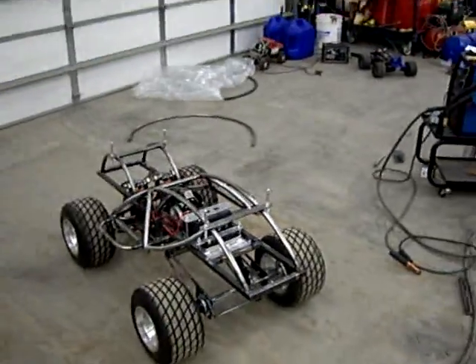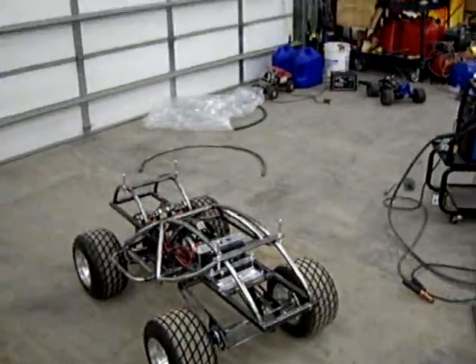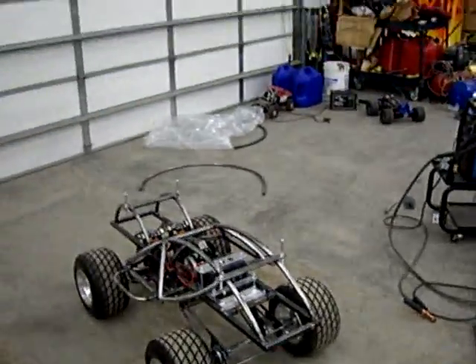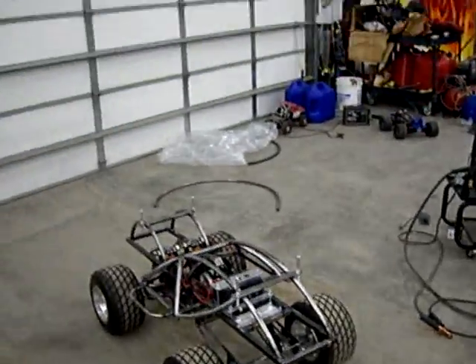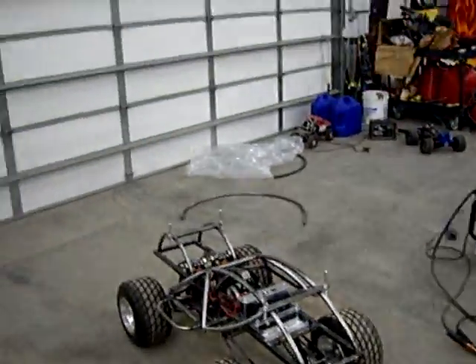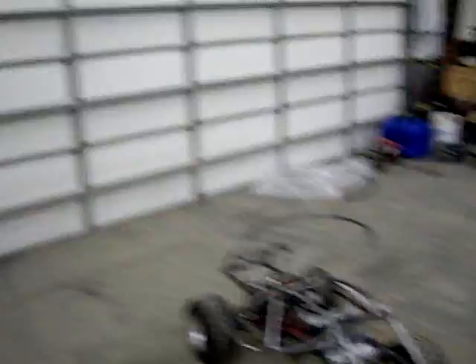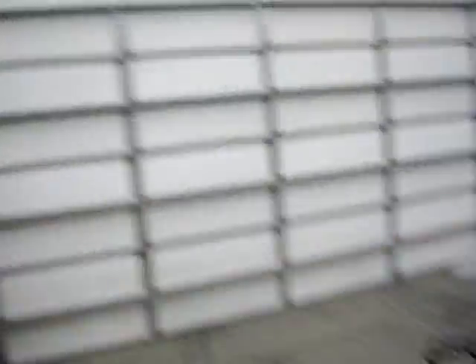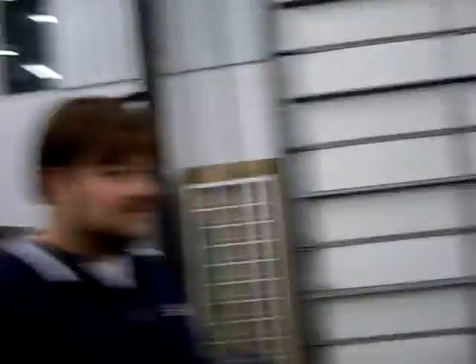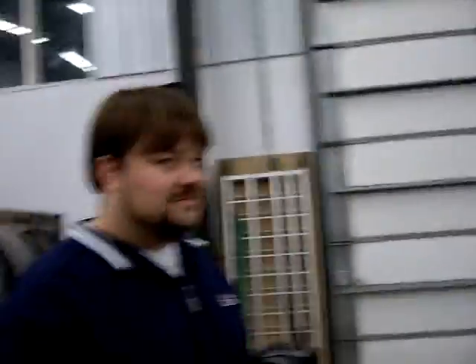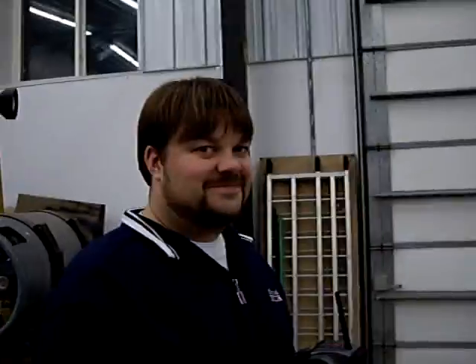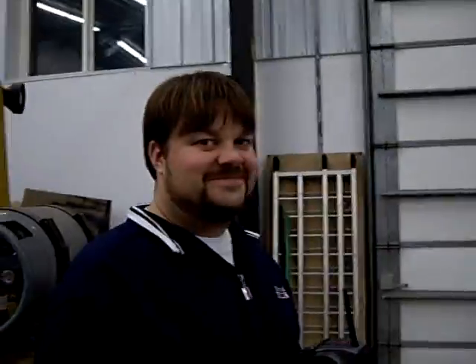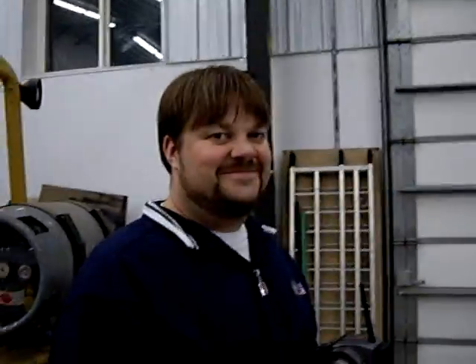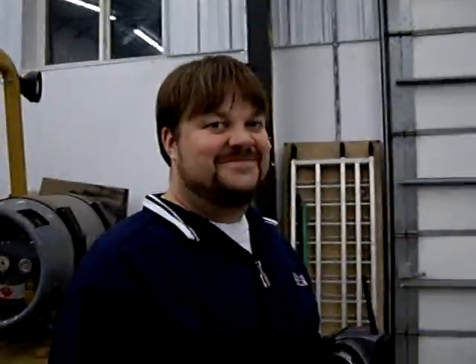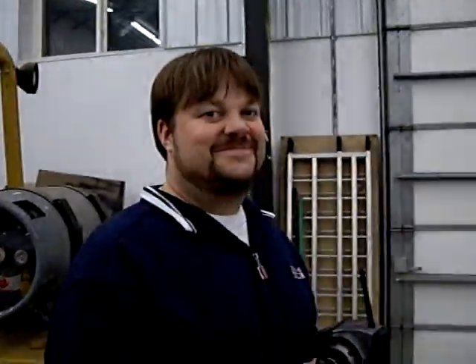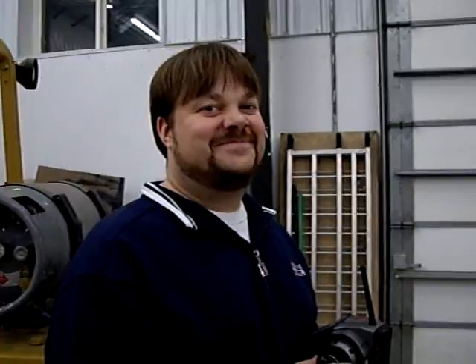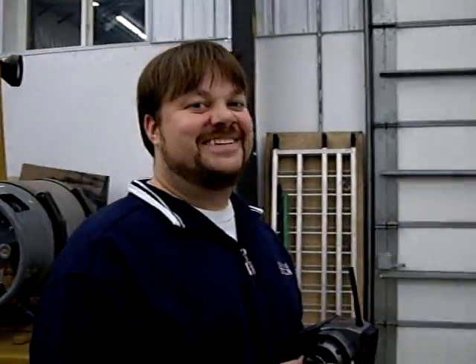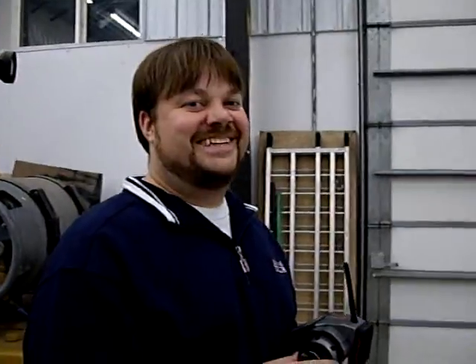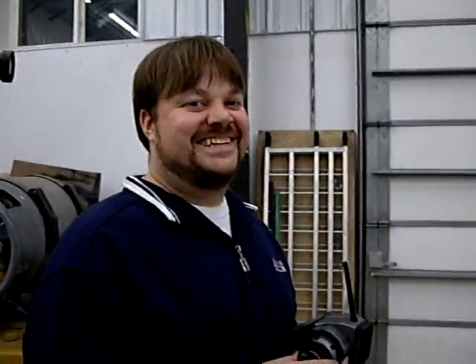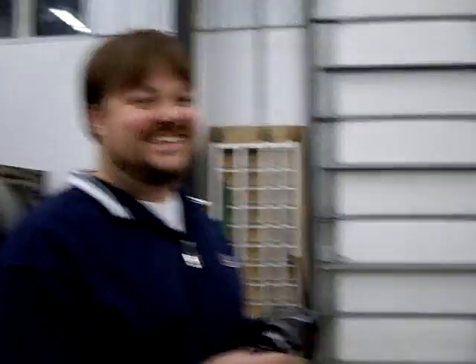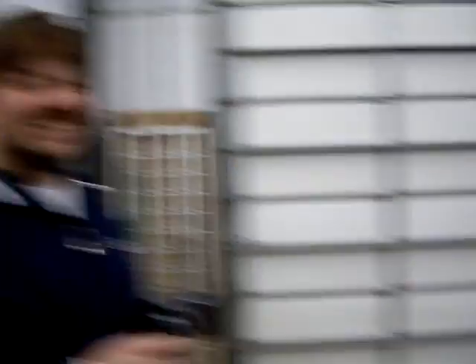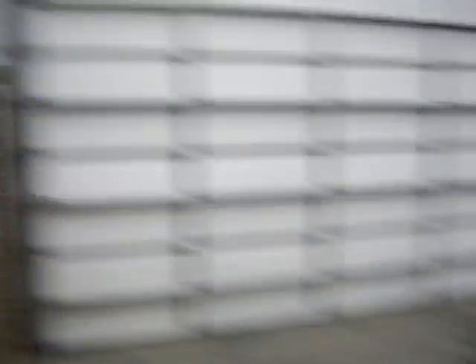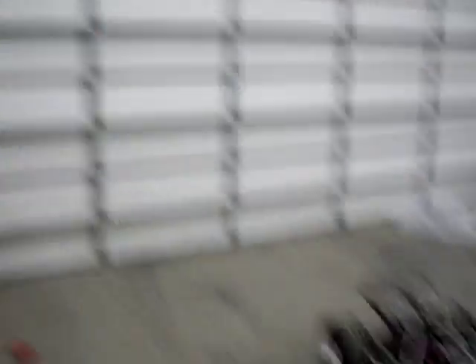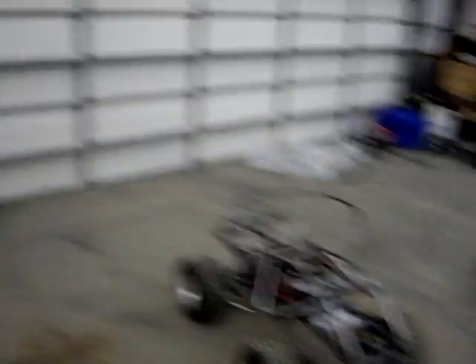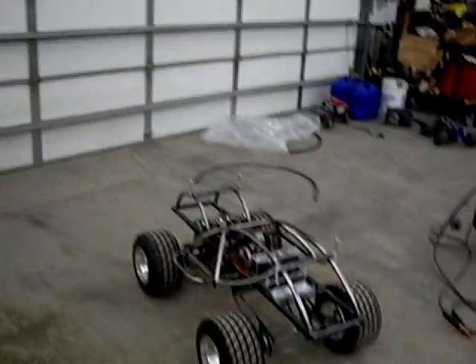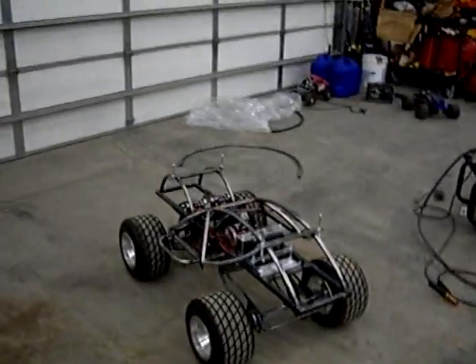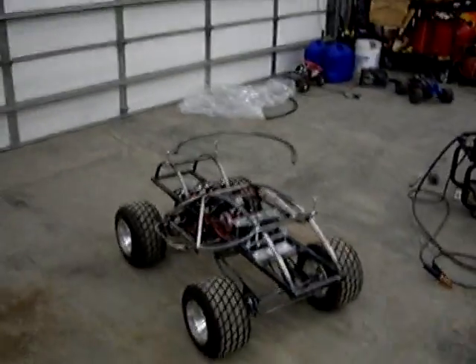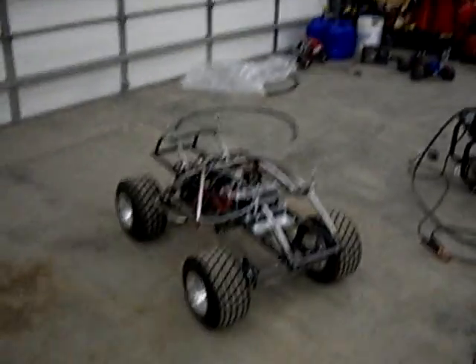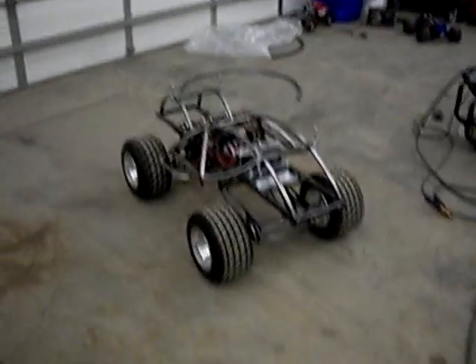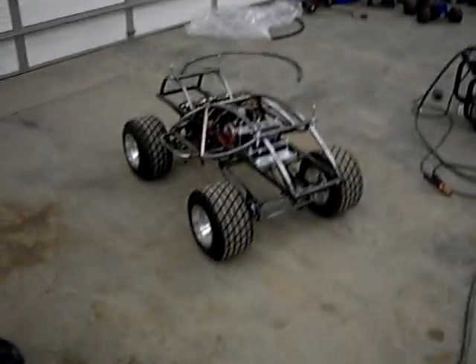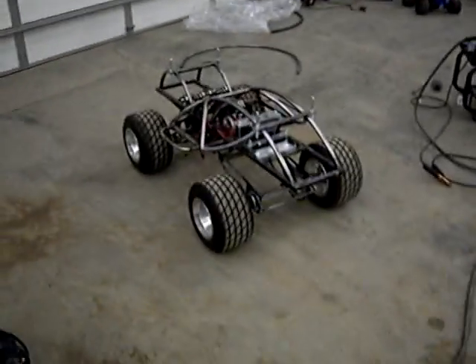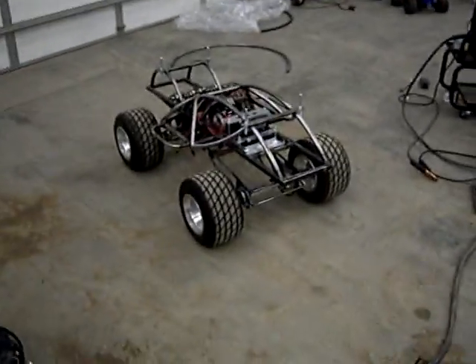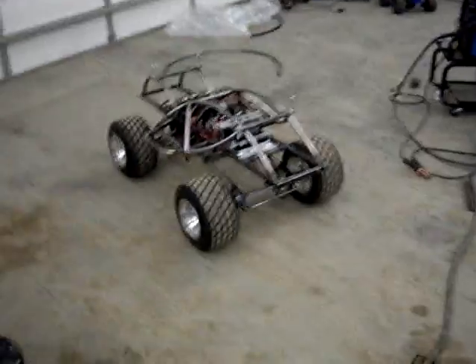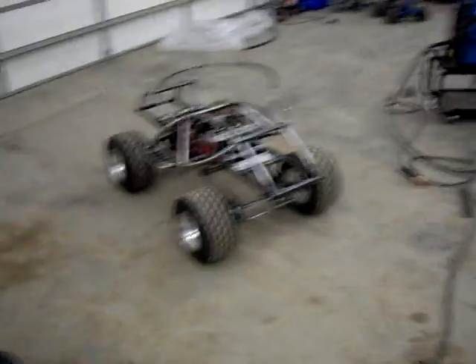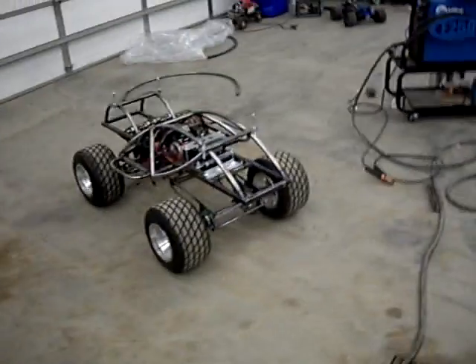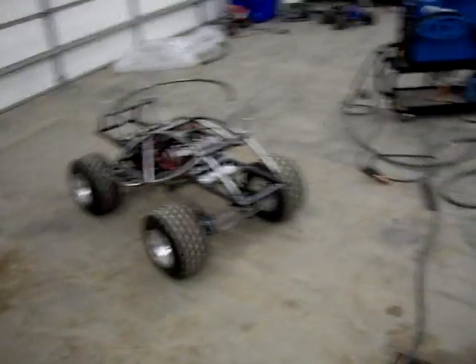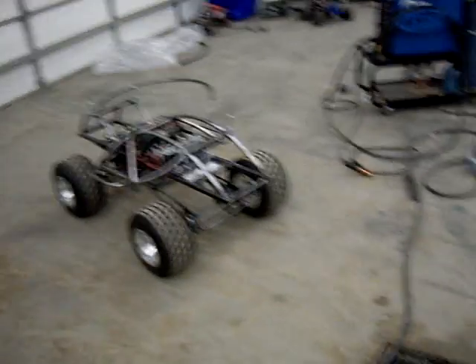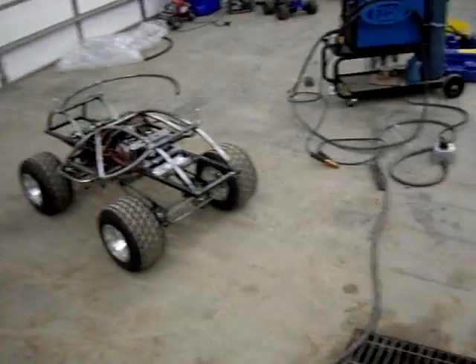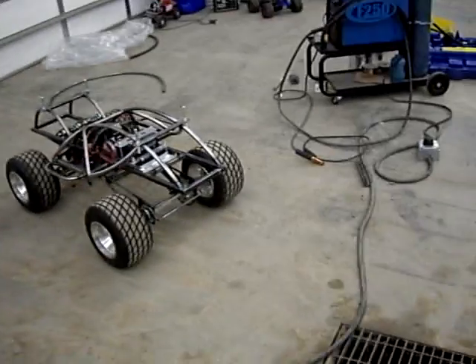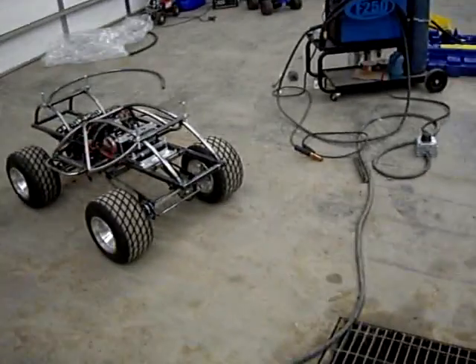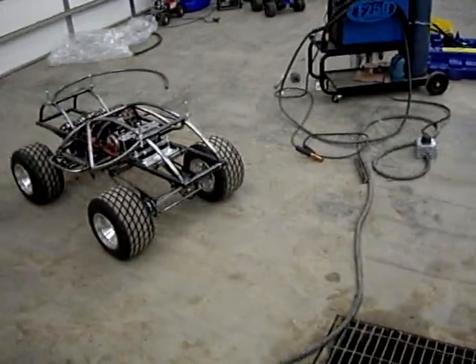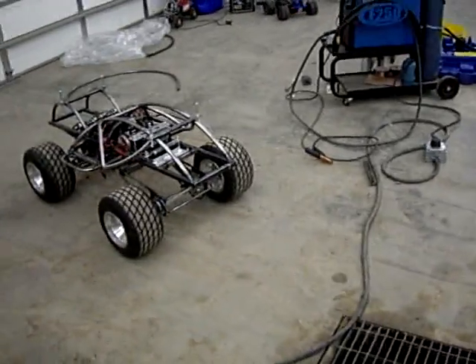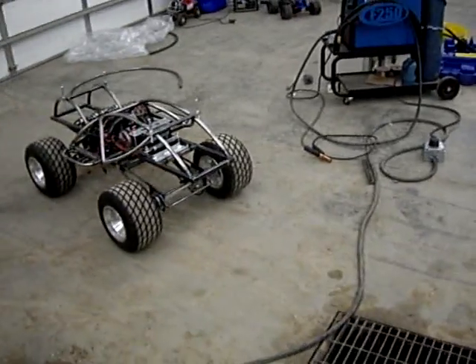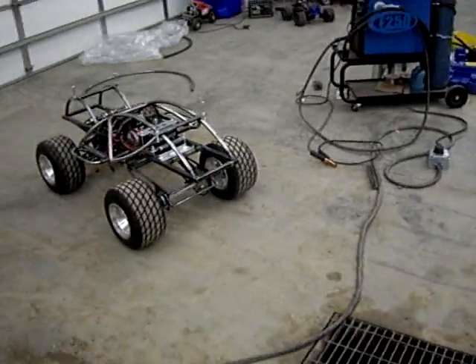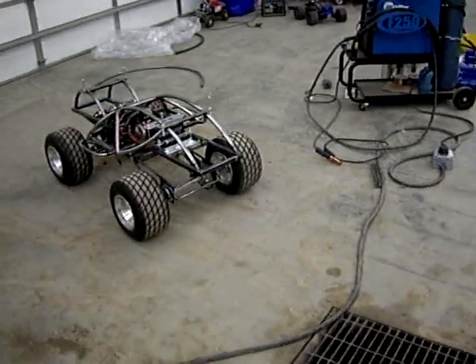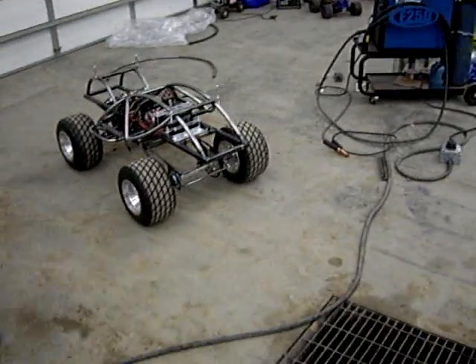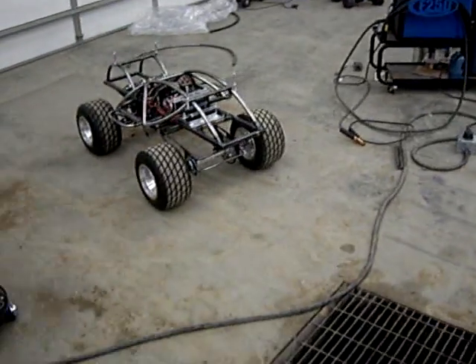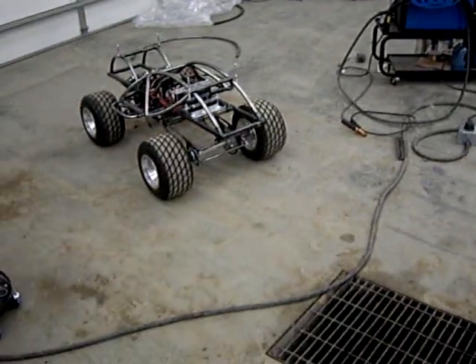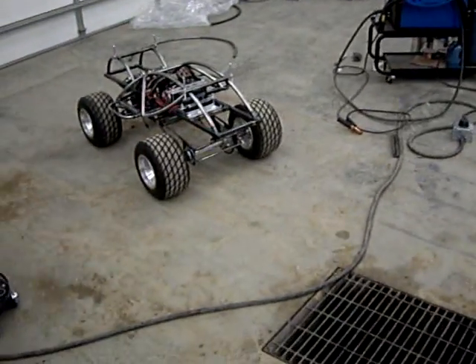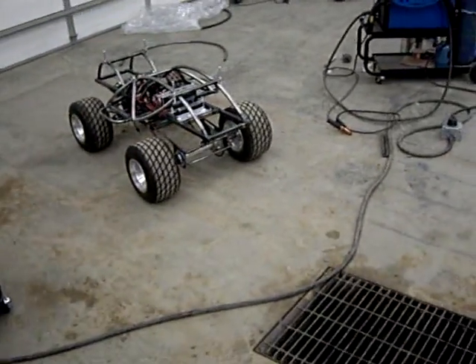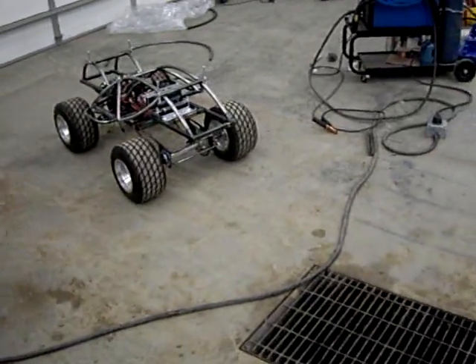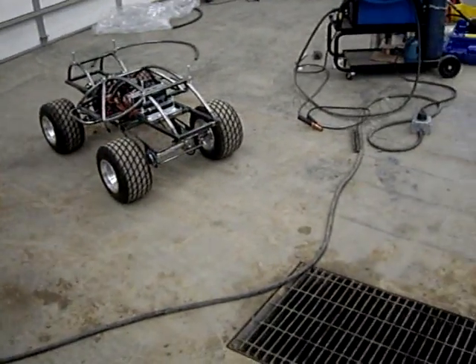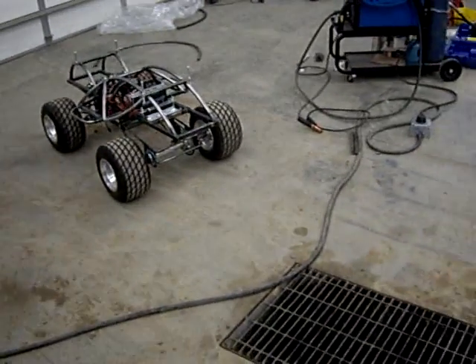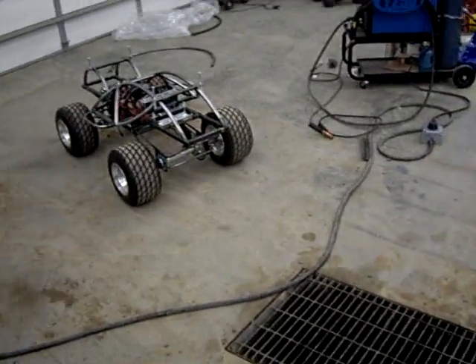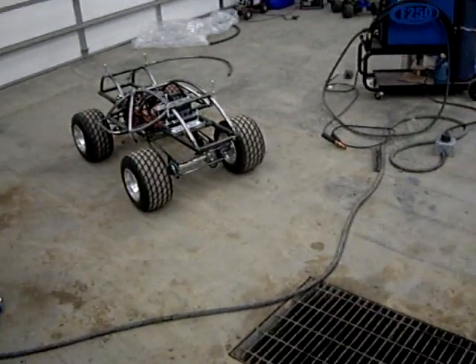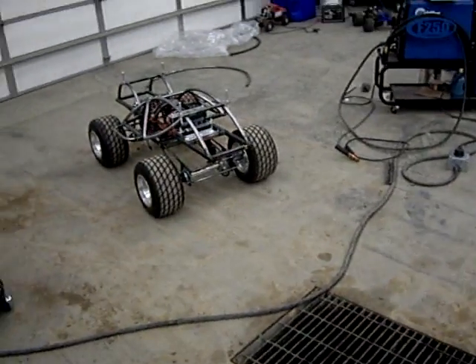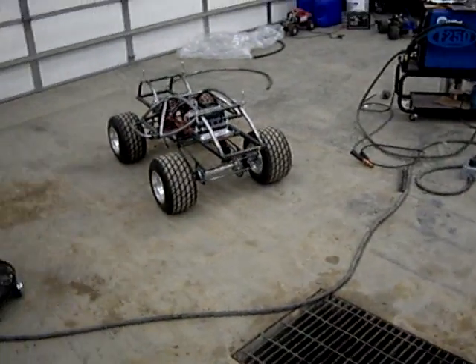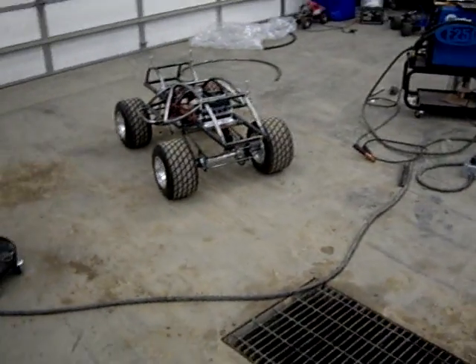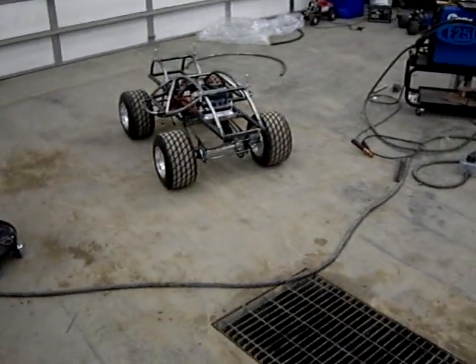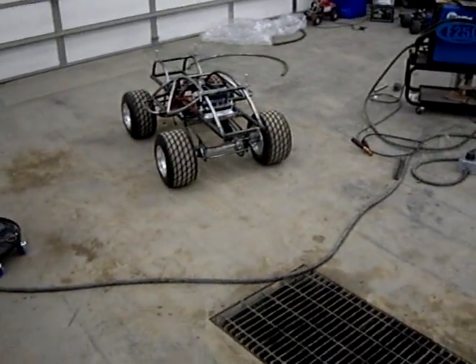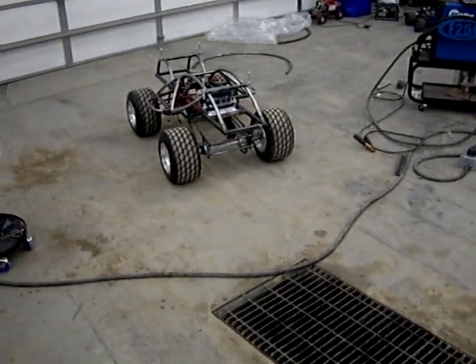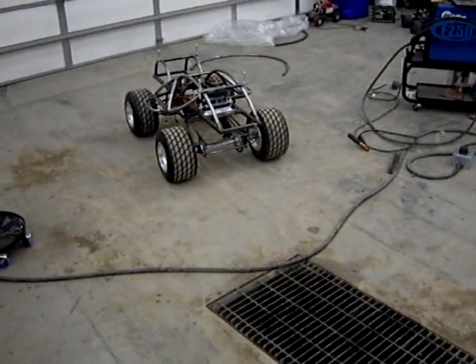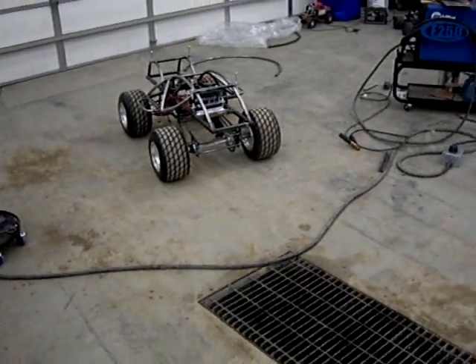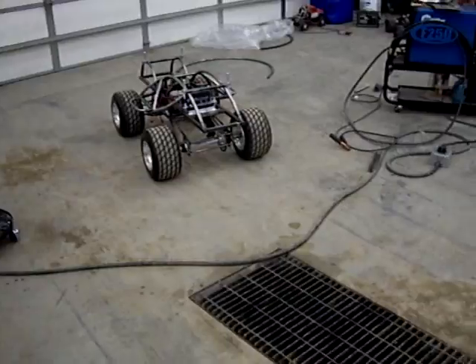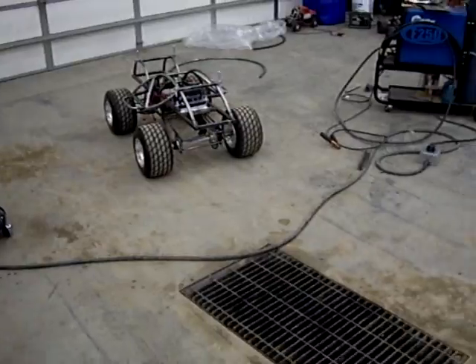We have our ace test pilot, Evan, who's going to make the car go forward and backward a little bit. So let's see what happens there. Give her a little tick.